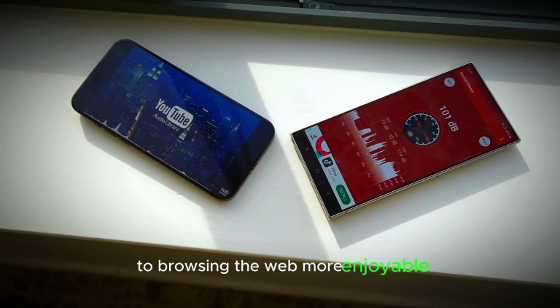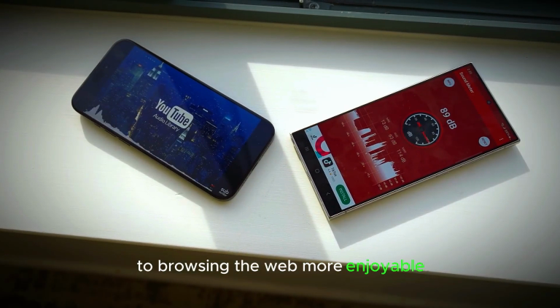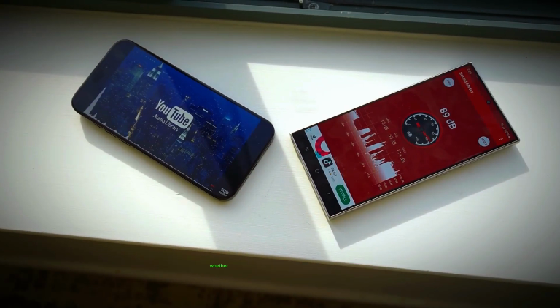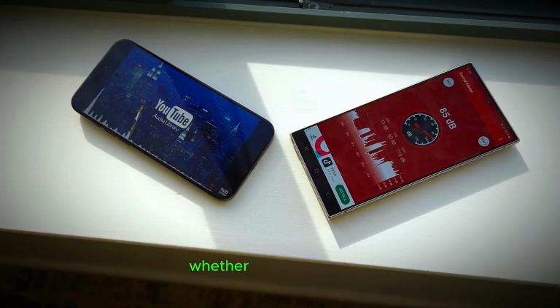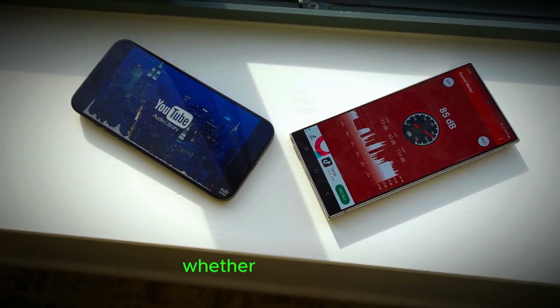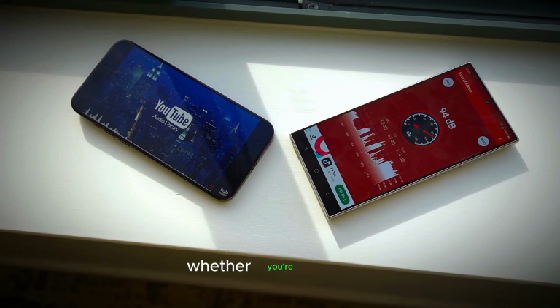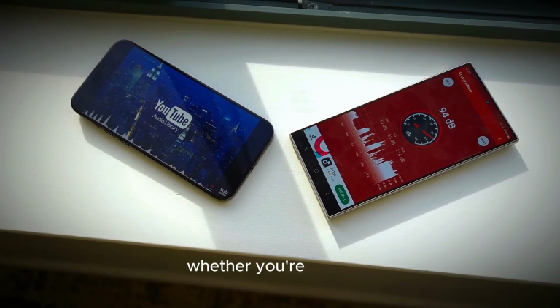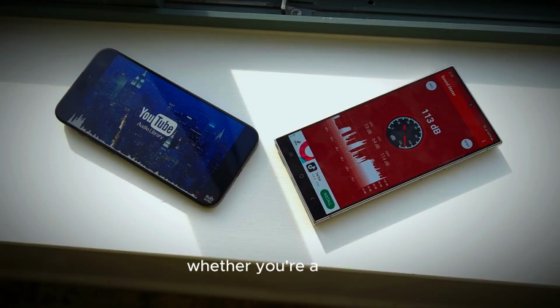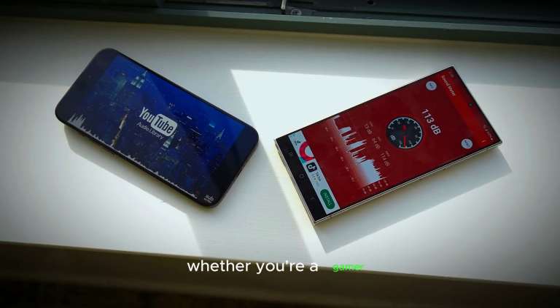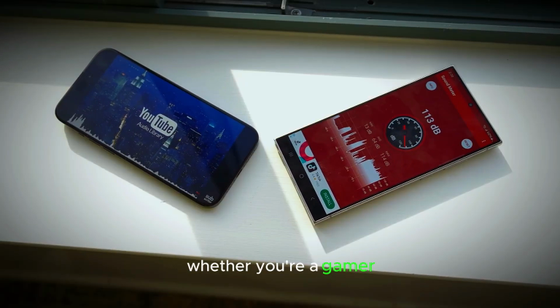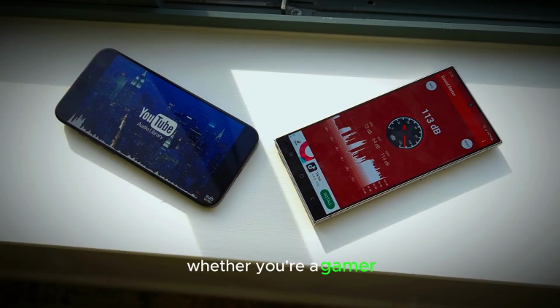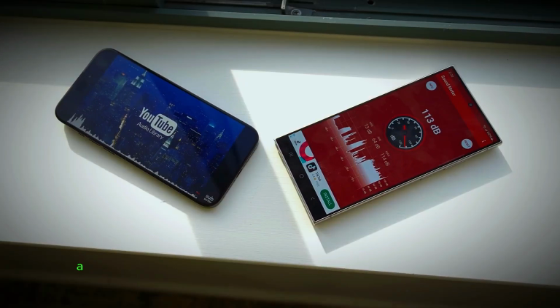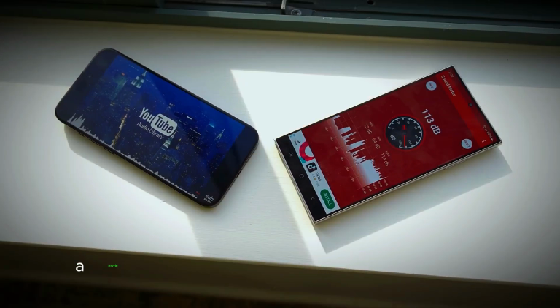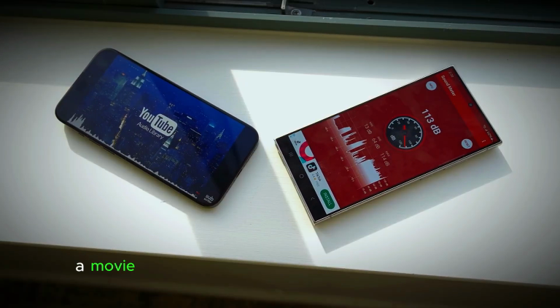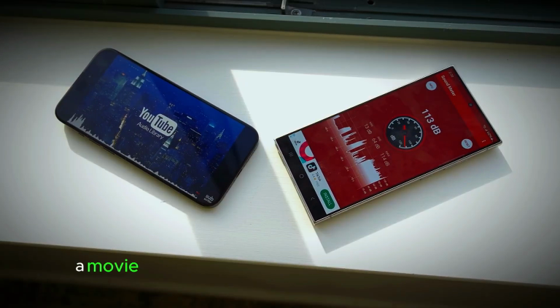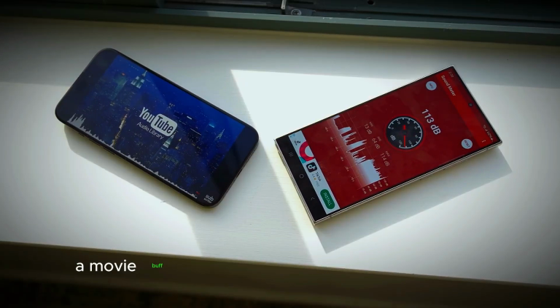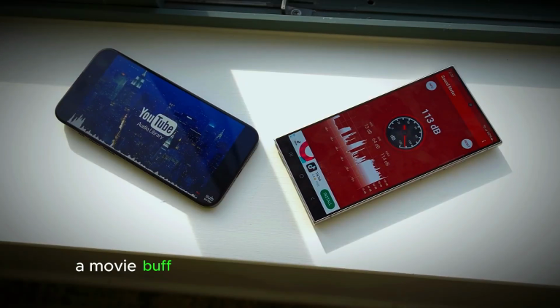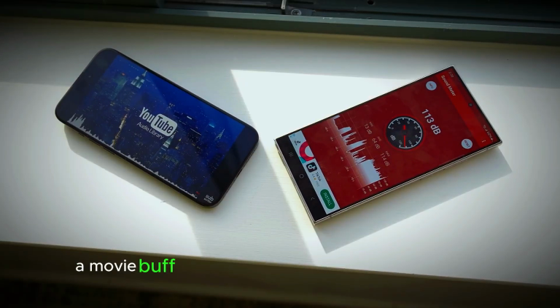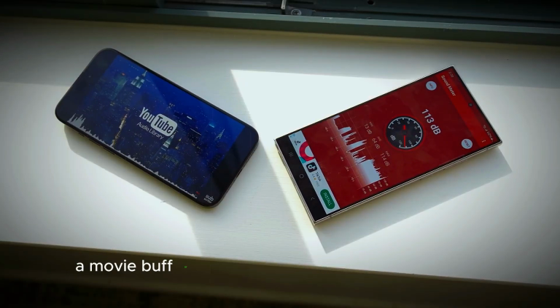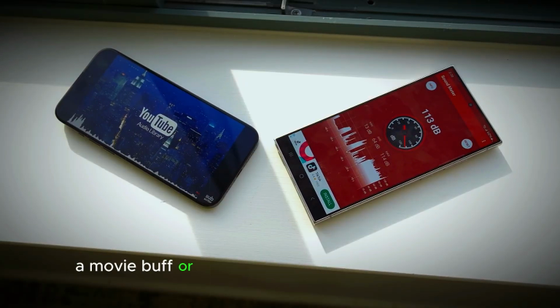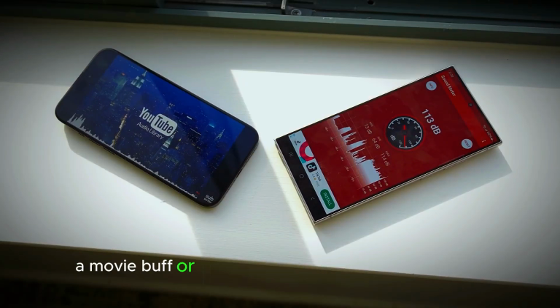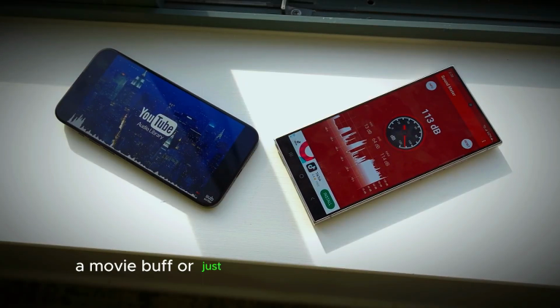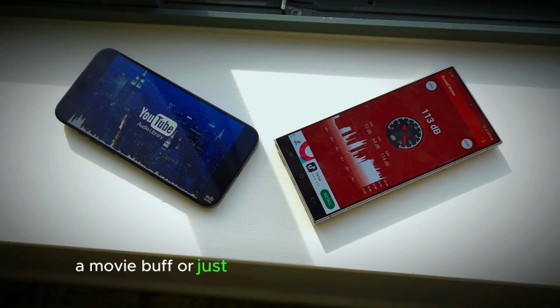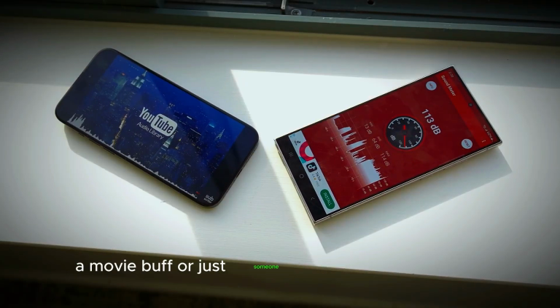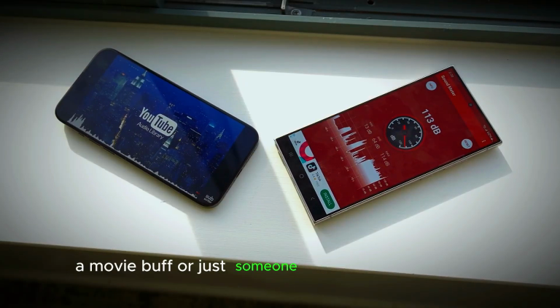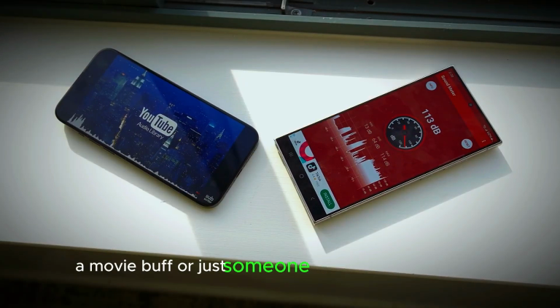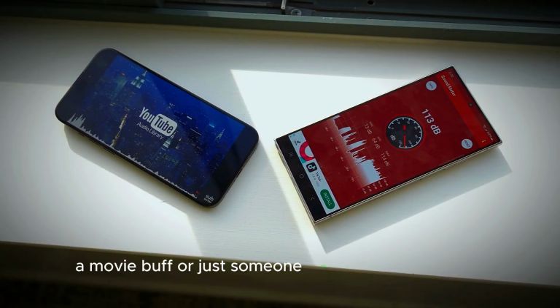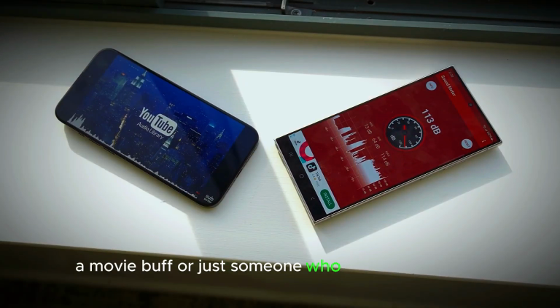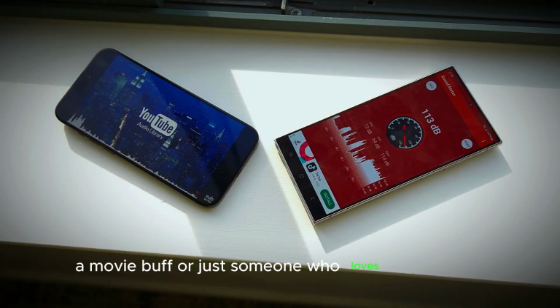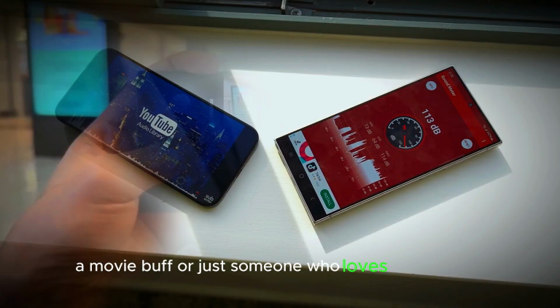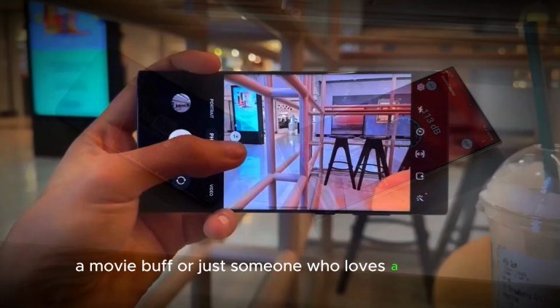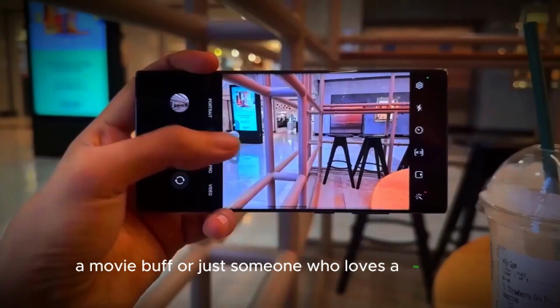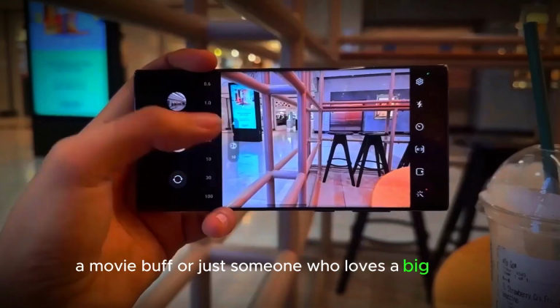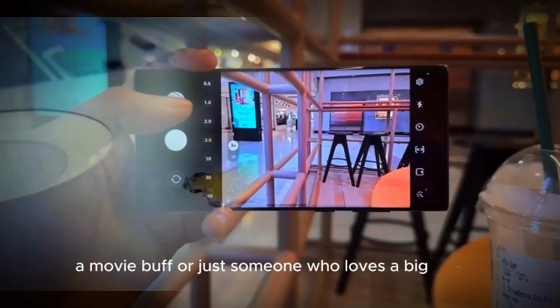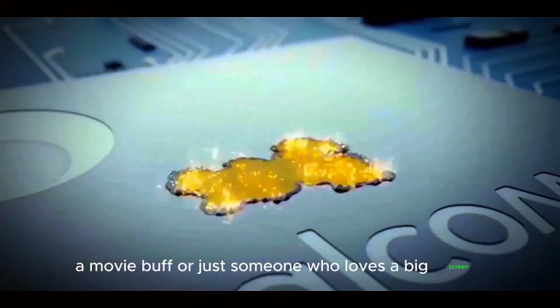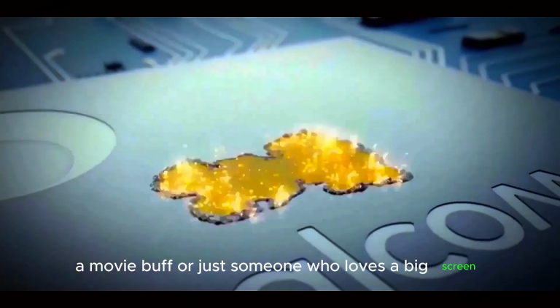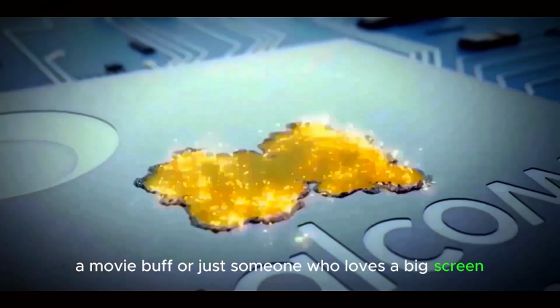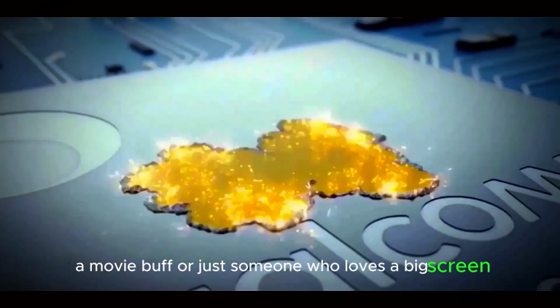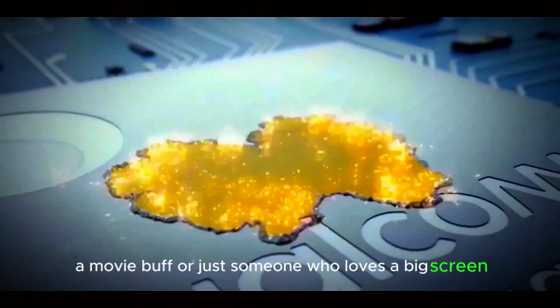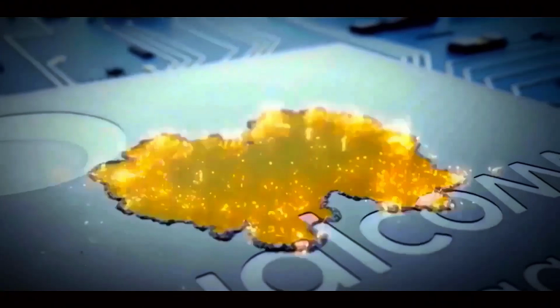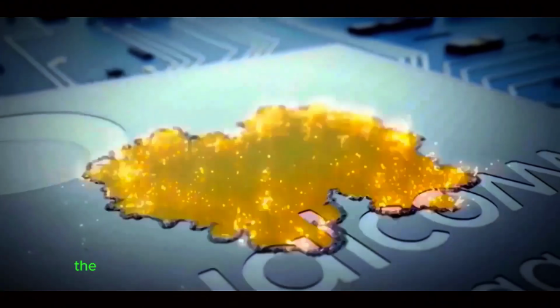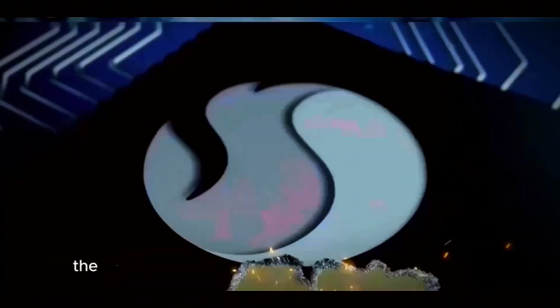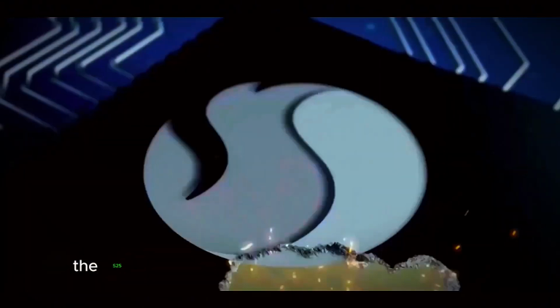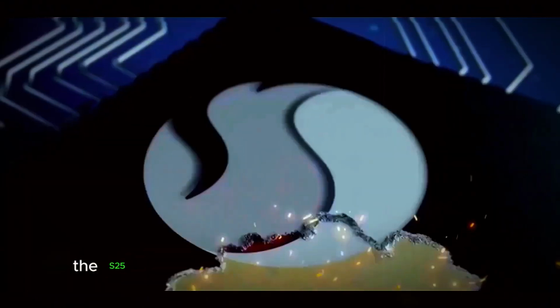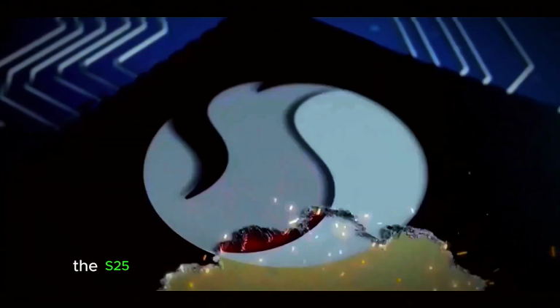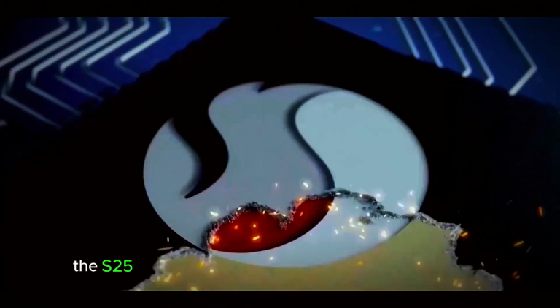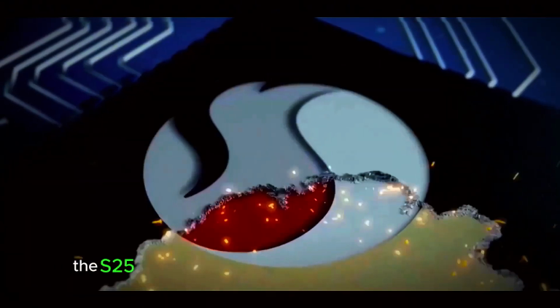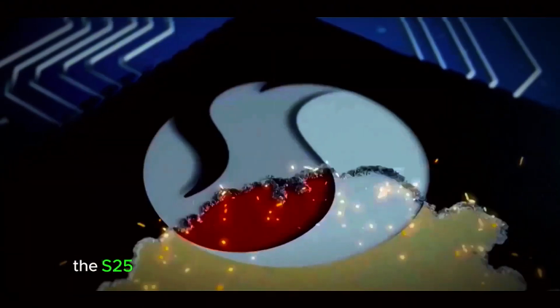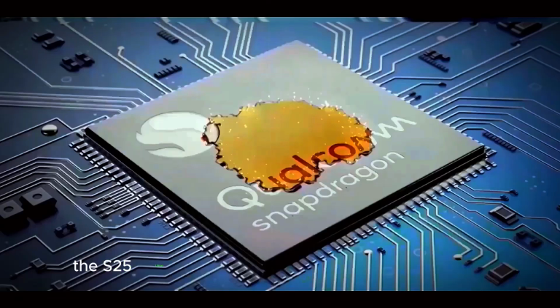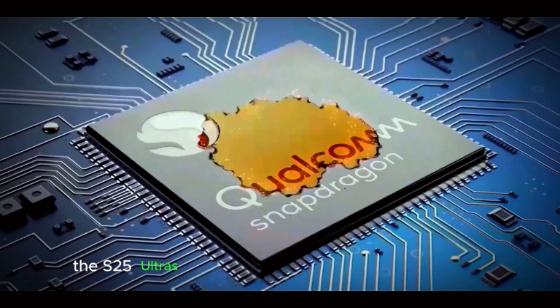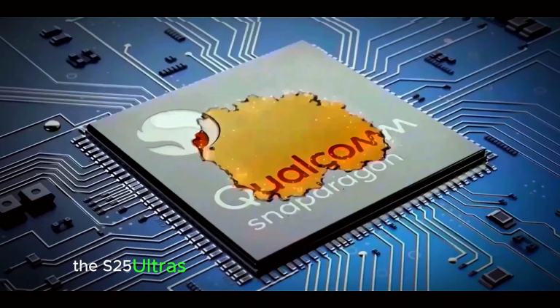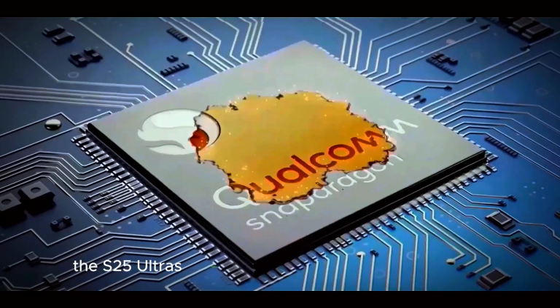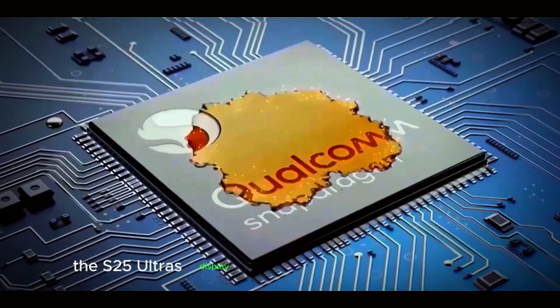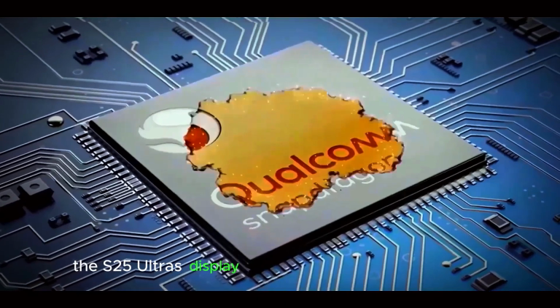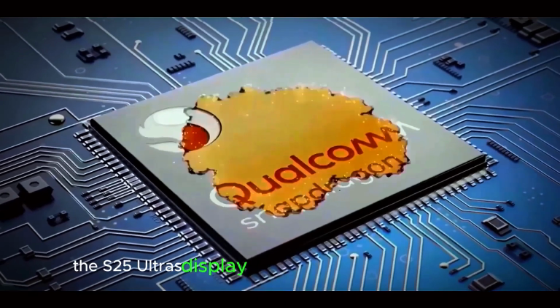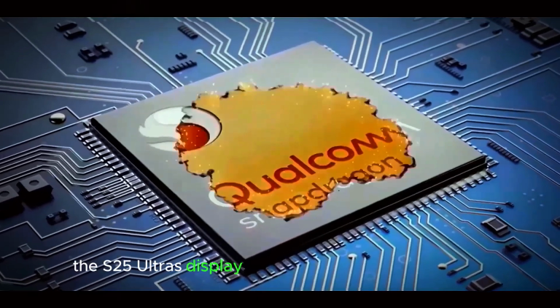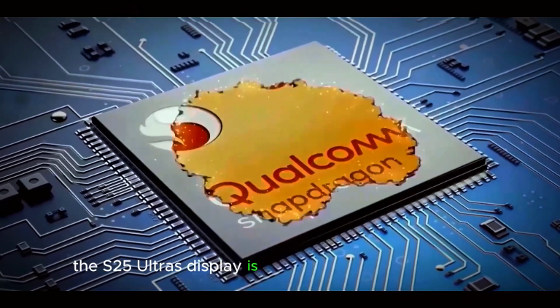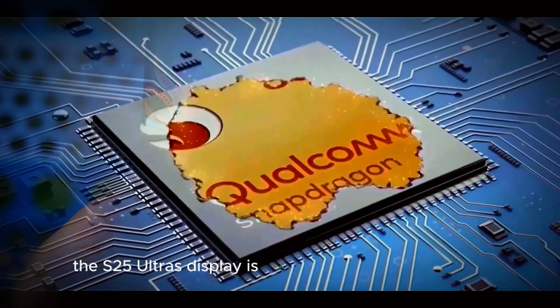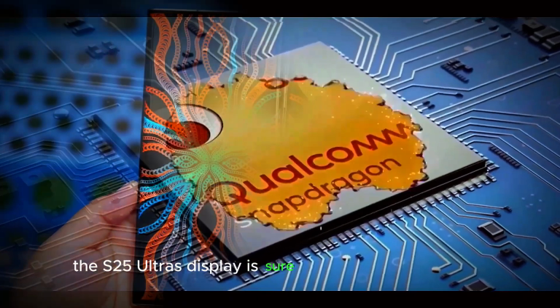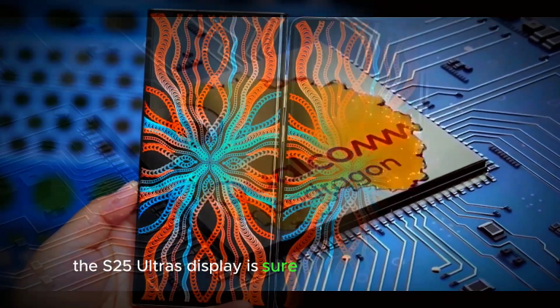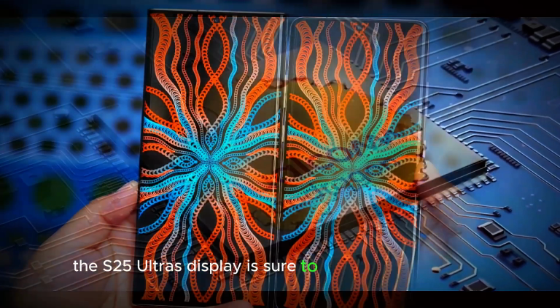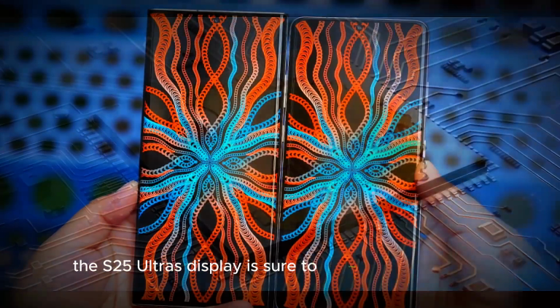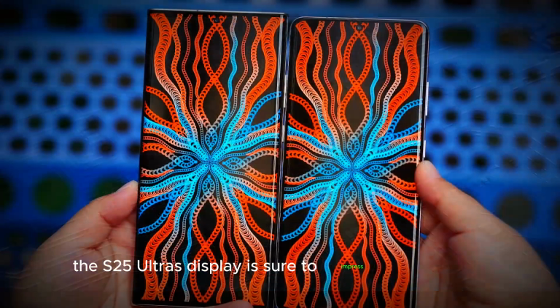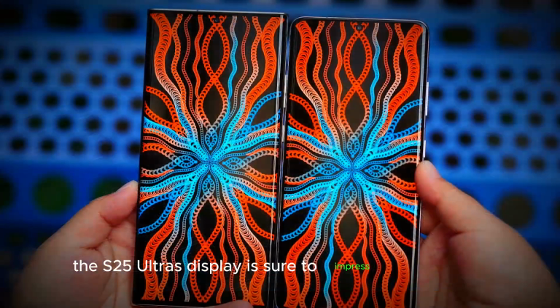Whether you're a gamer, a movie buff, or just someone who loves a big screen, the S25 Ultra's display is sure to impress.